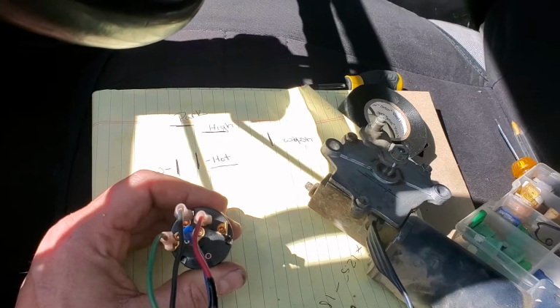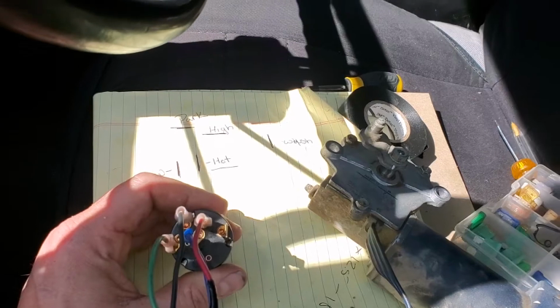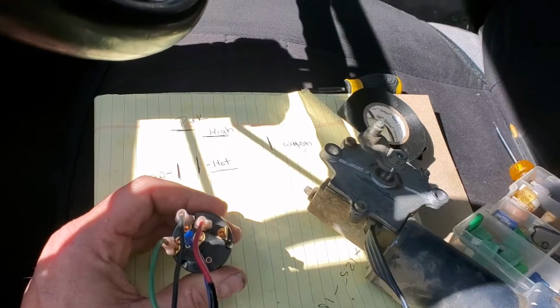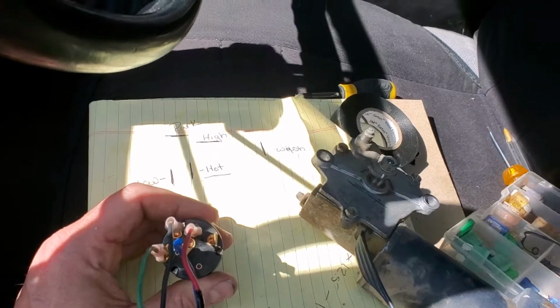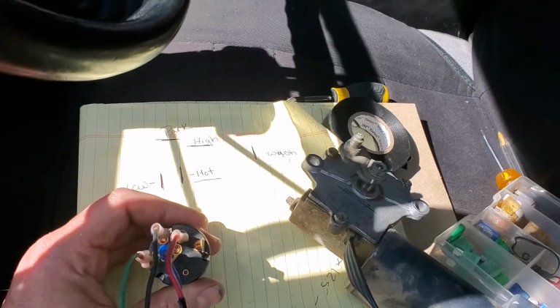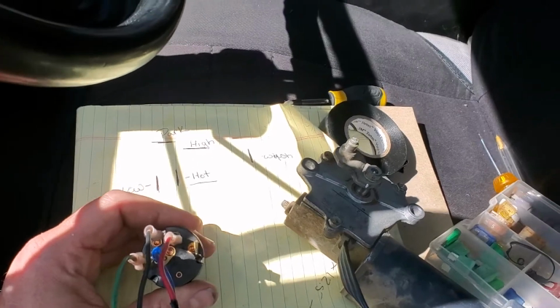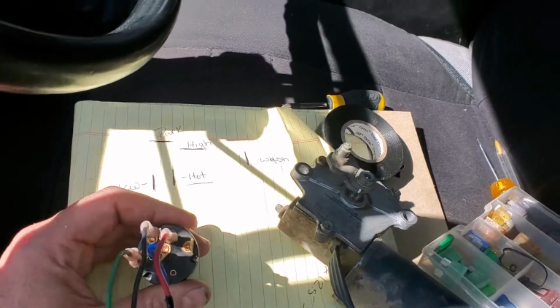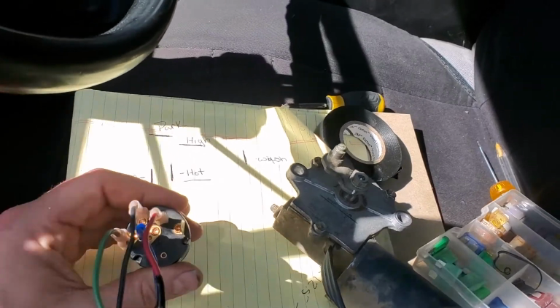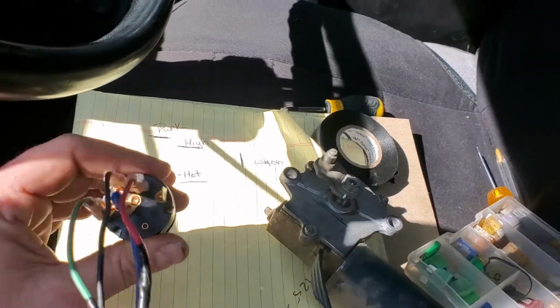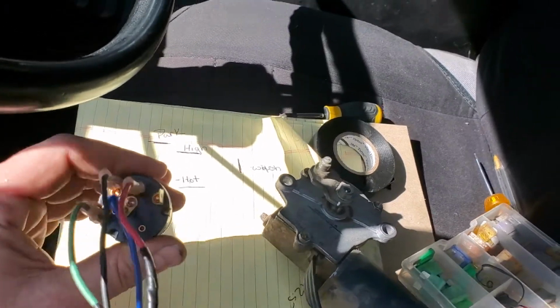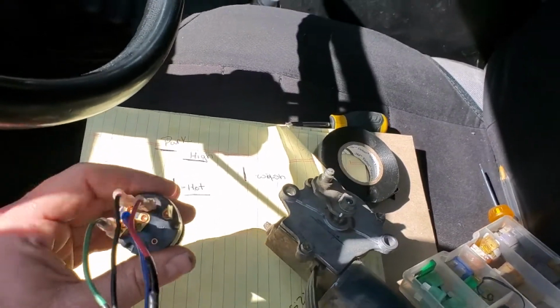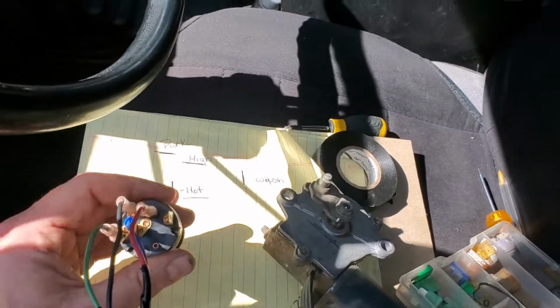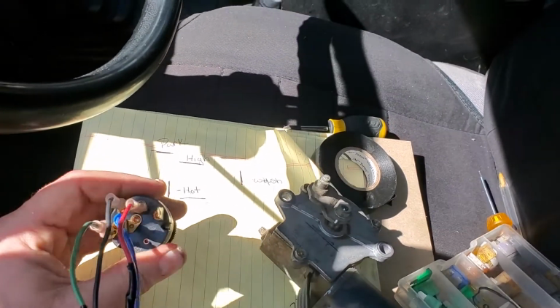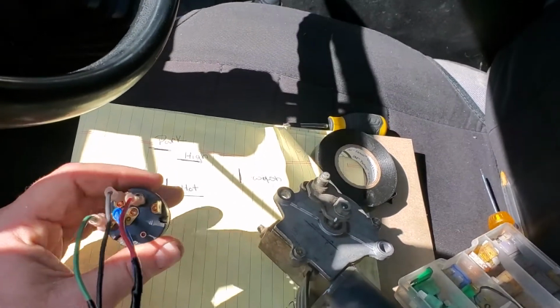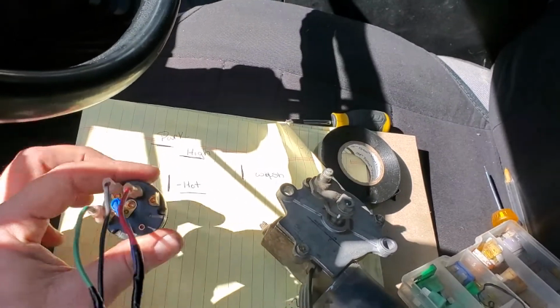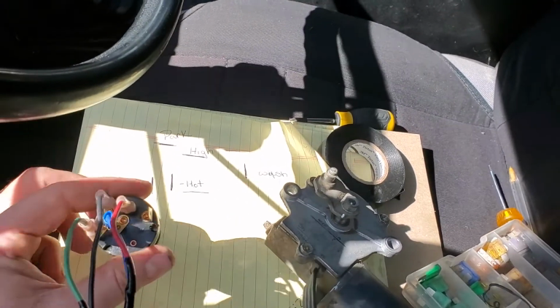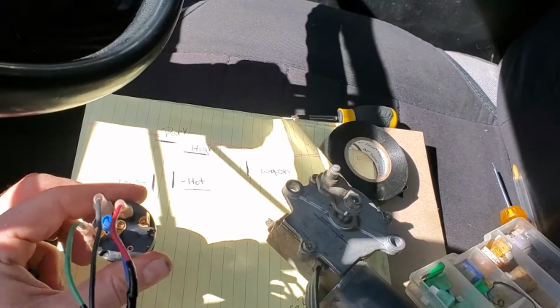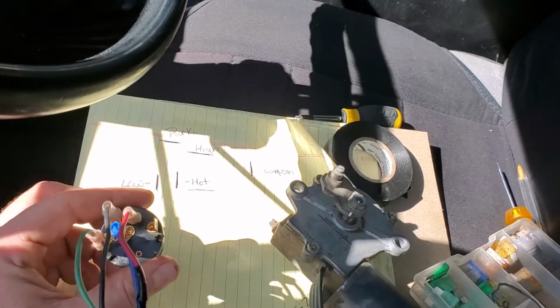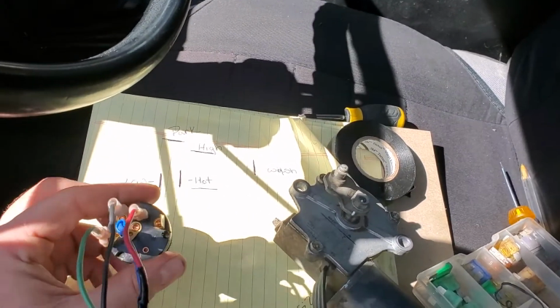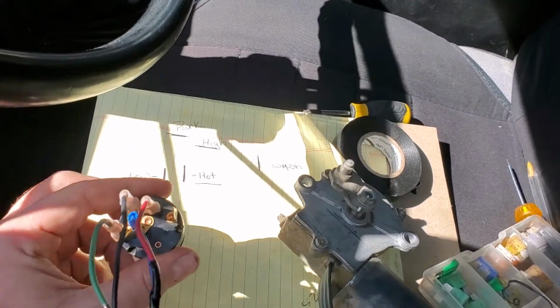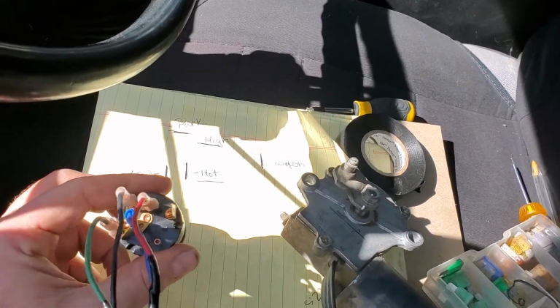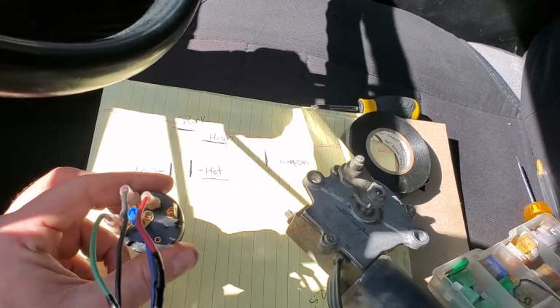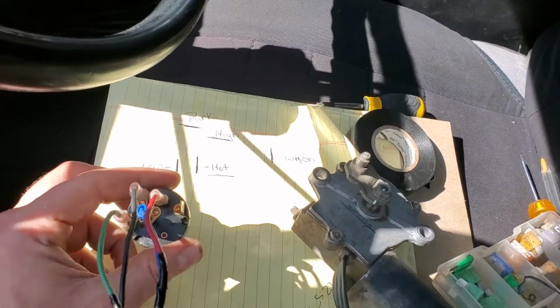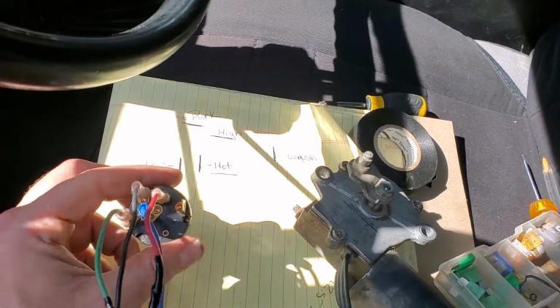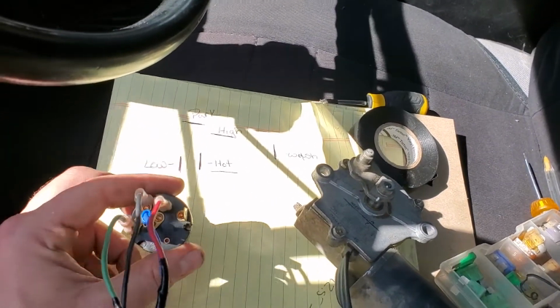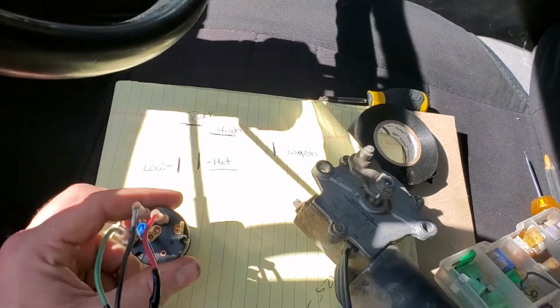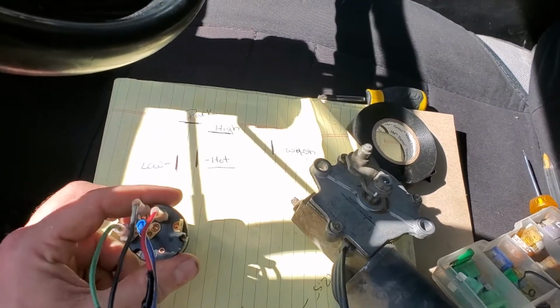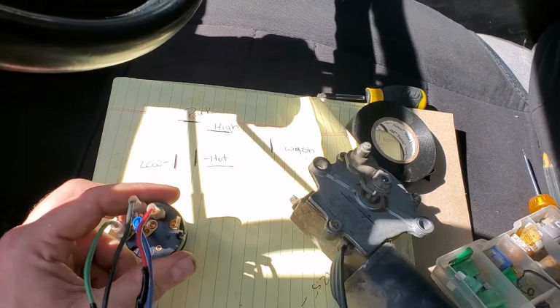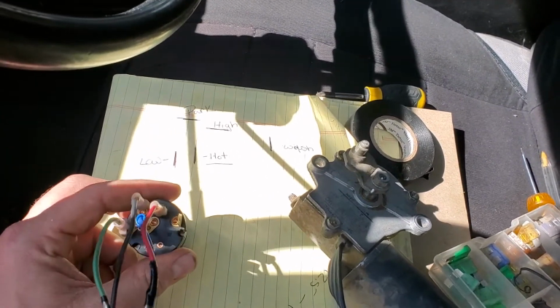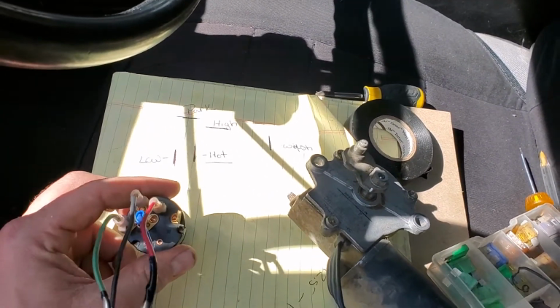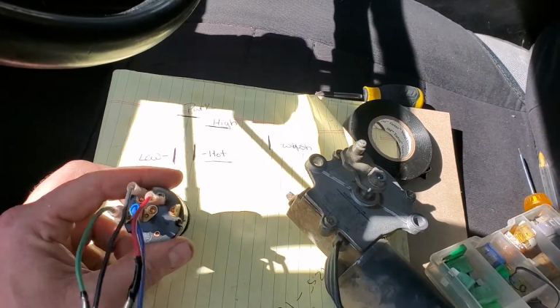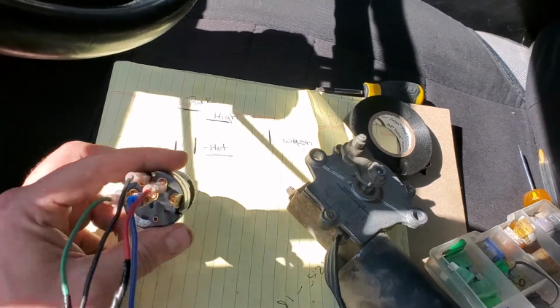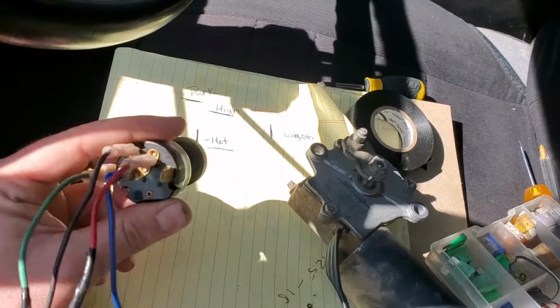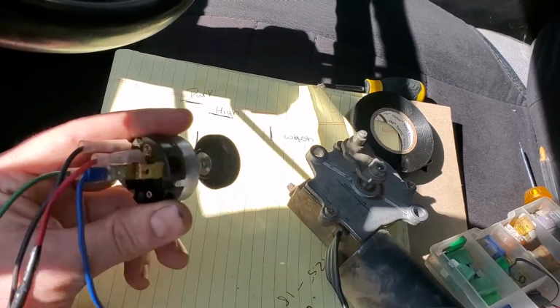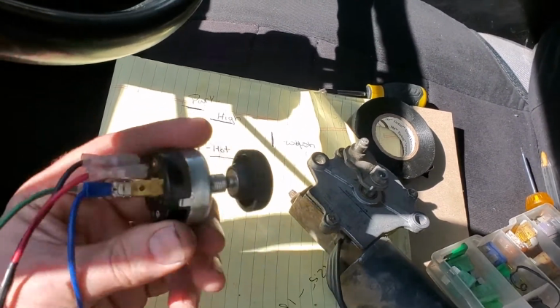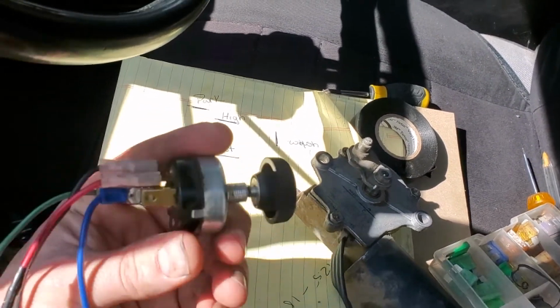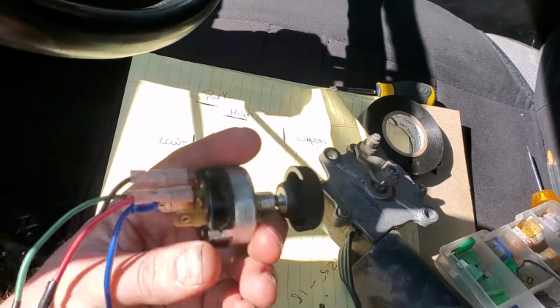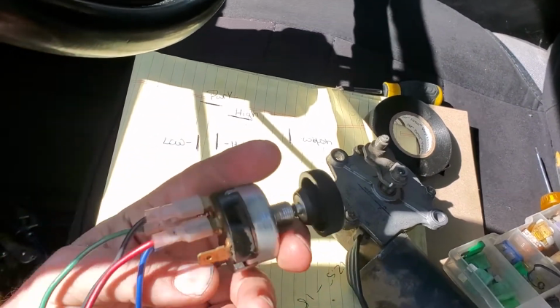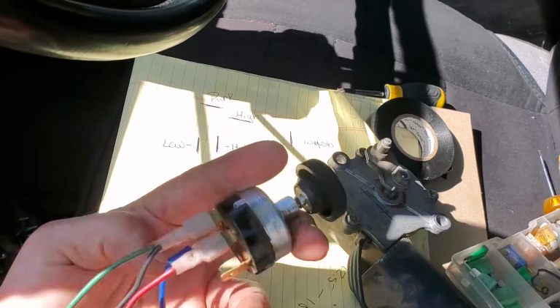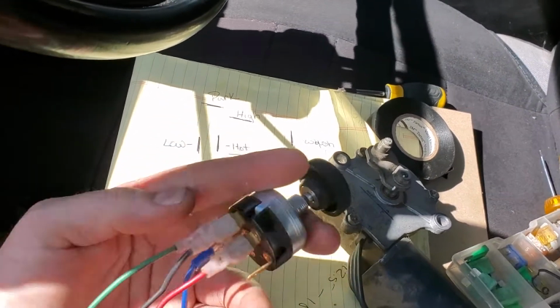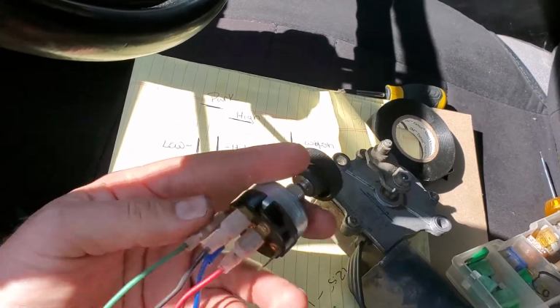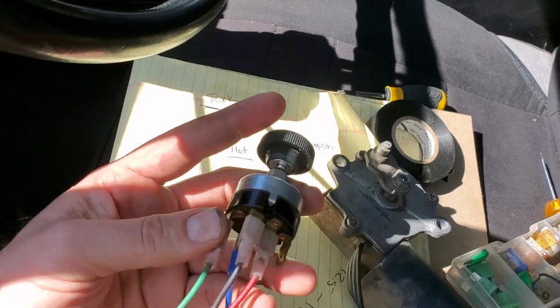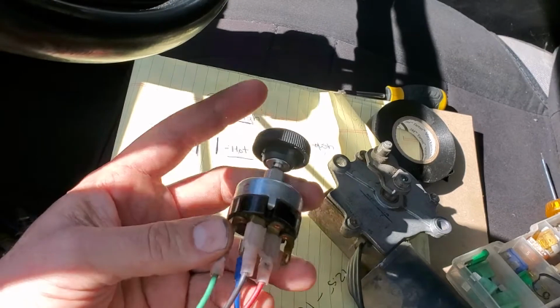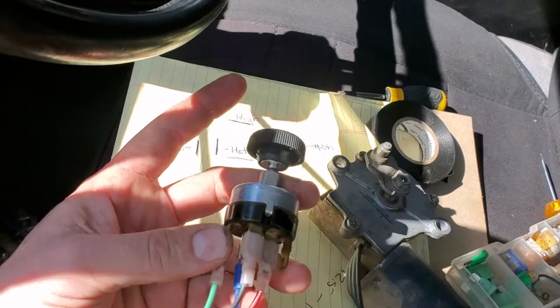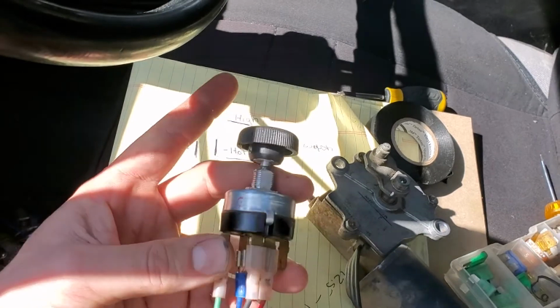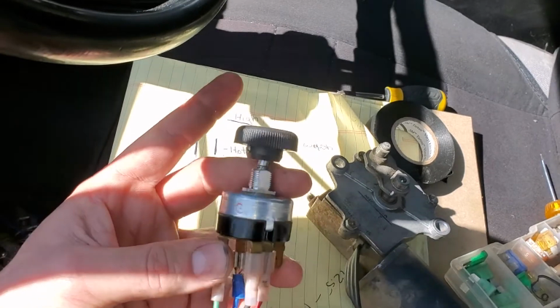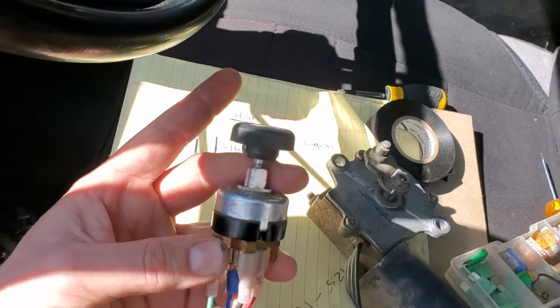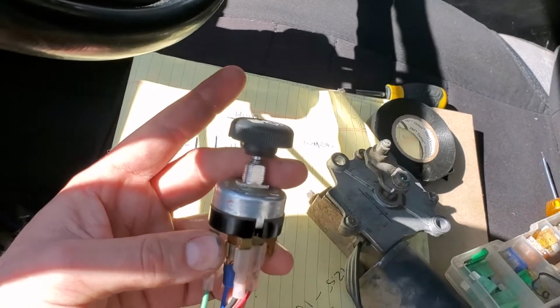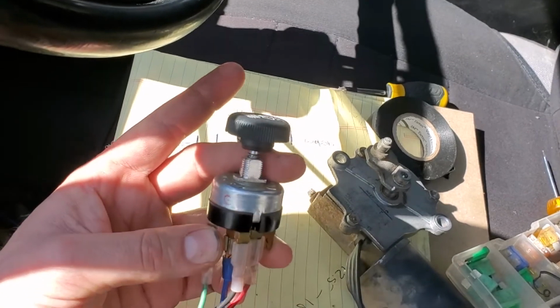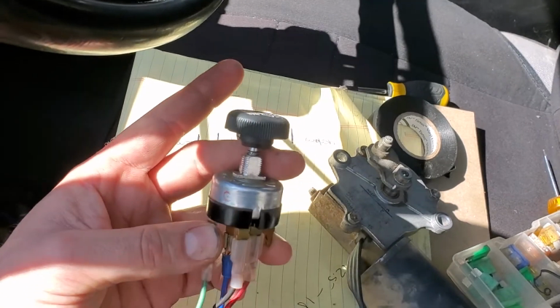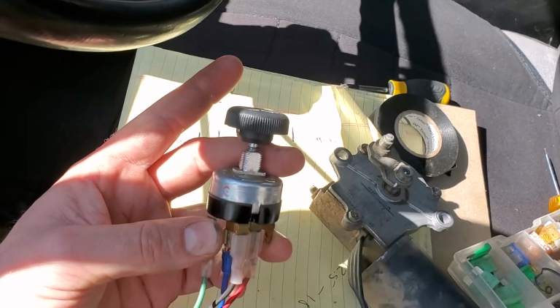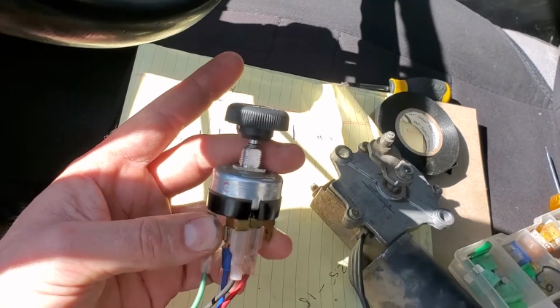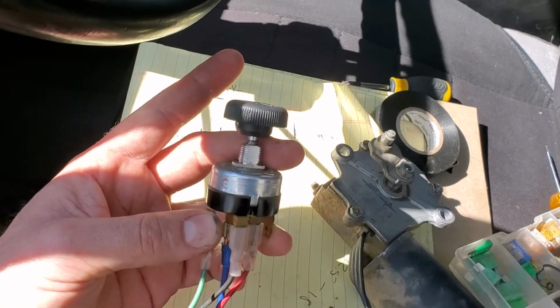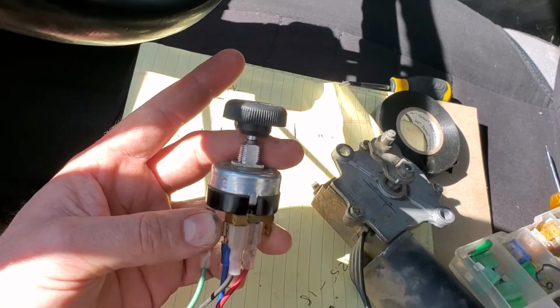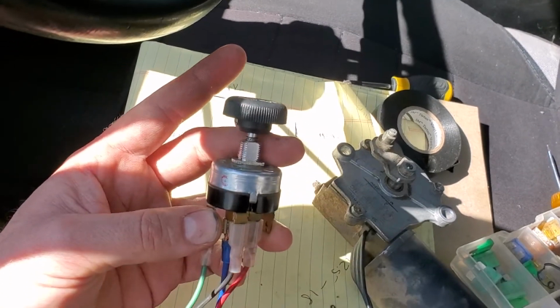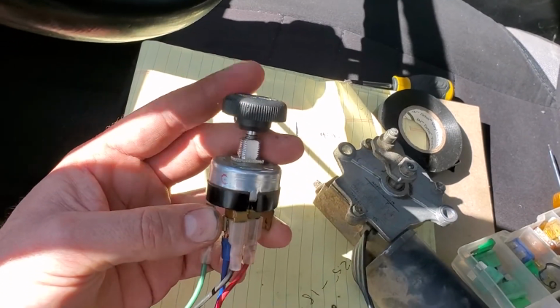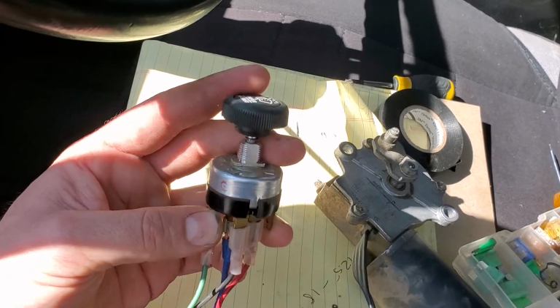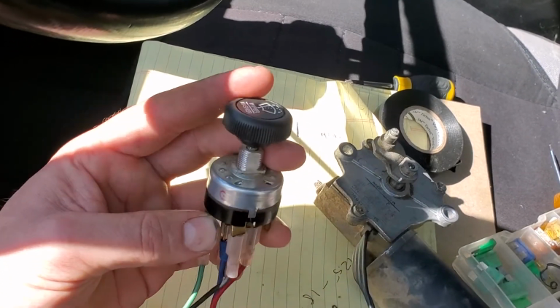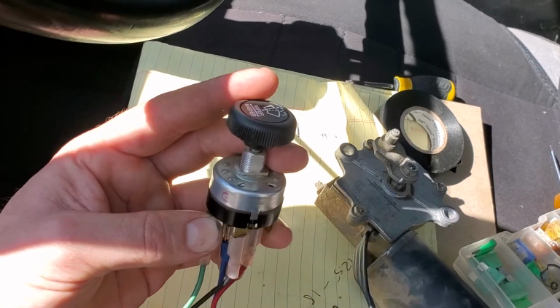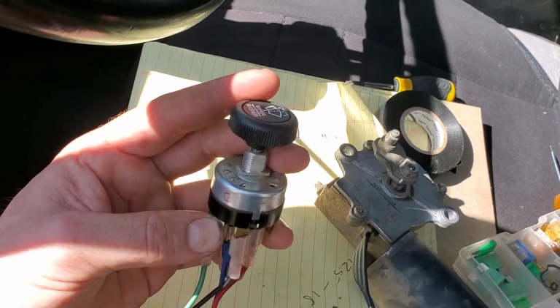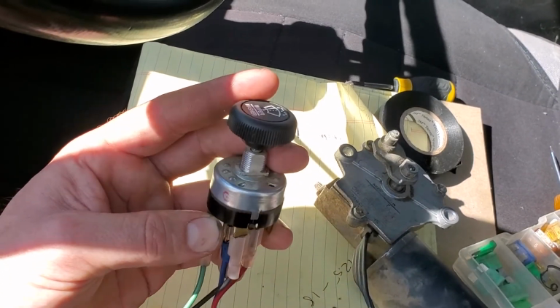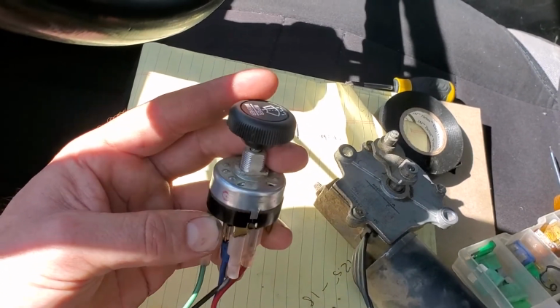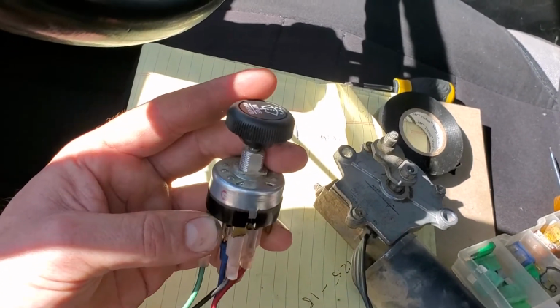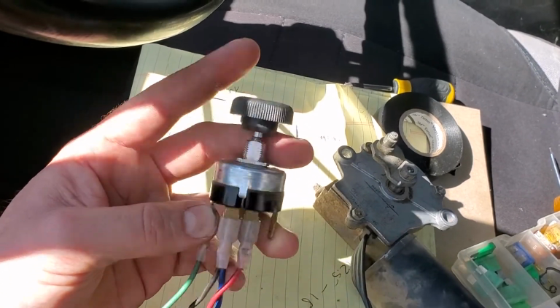If you have four wire wipers and you want to get them to park and work on high and low, just get a standard aftermarket two speed wiper switch.